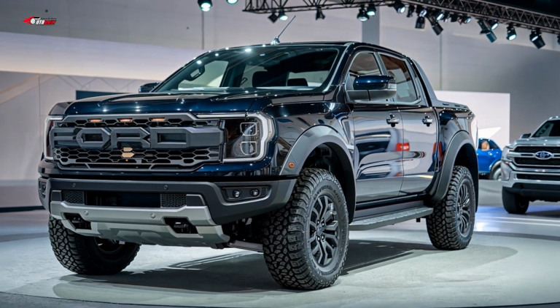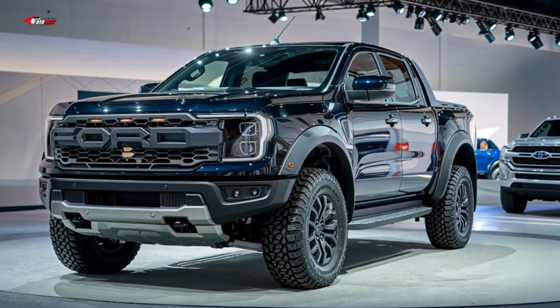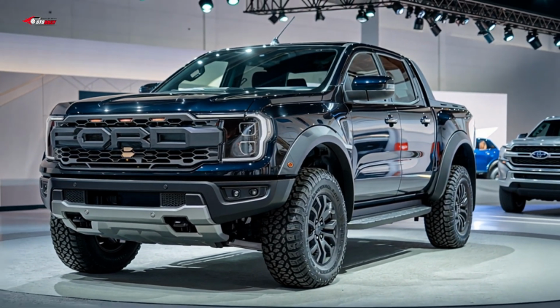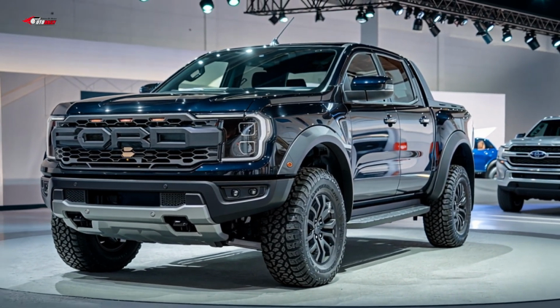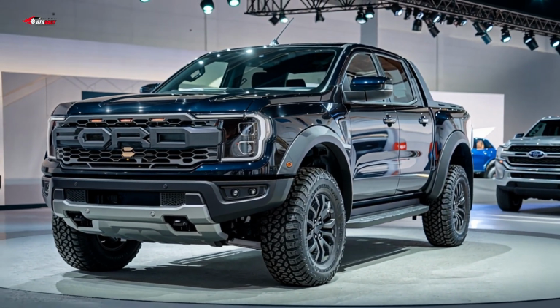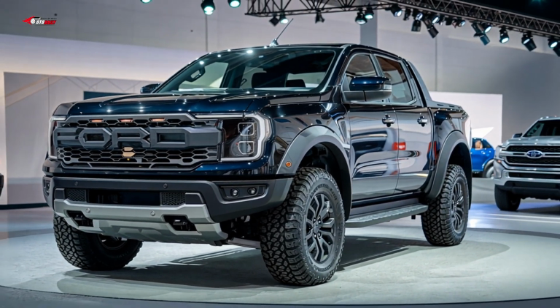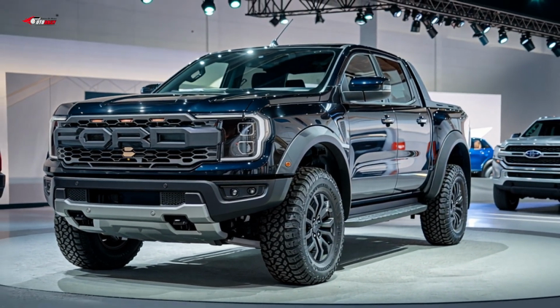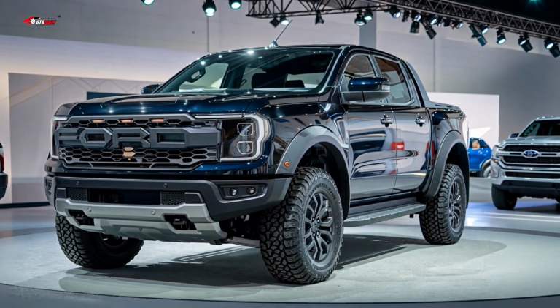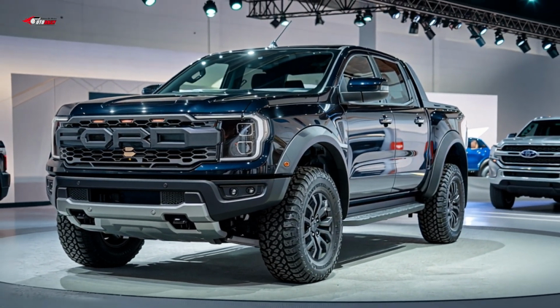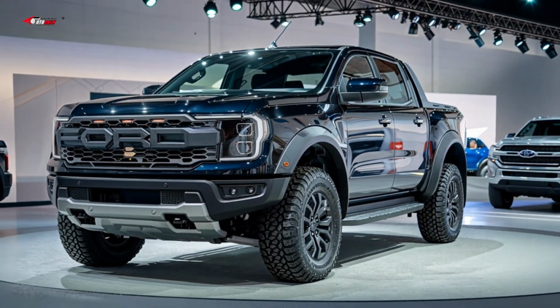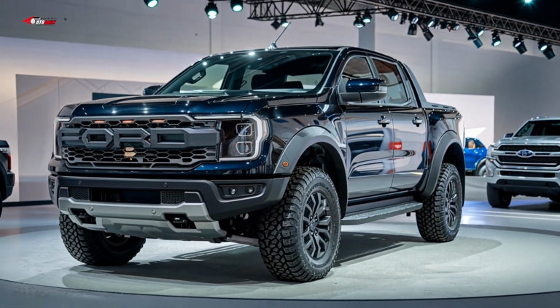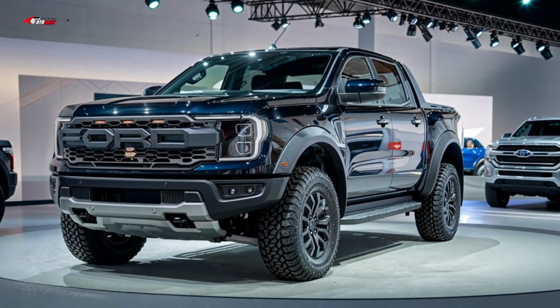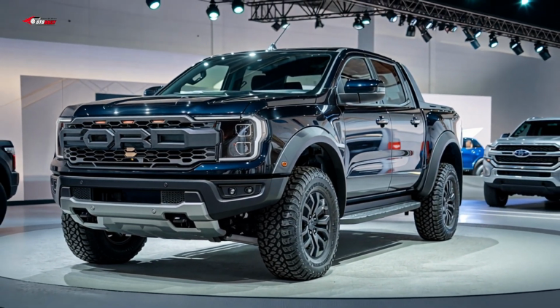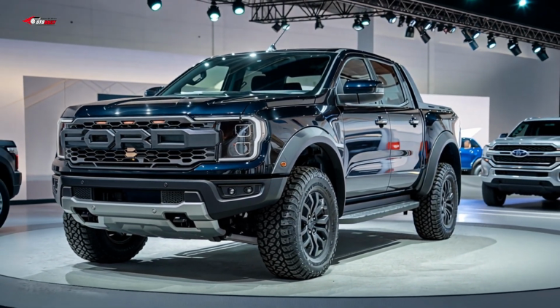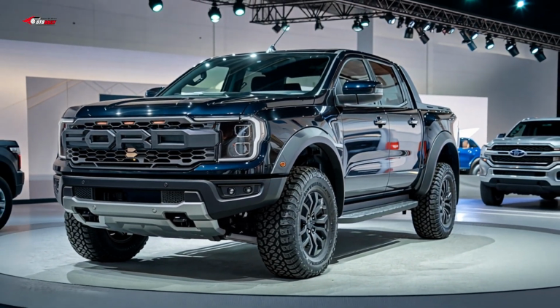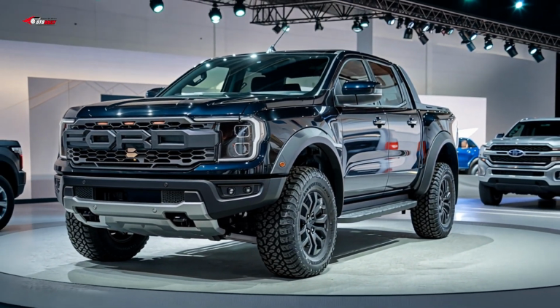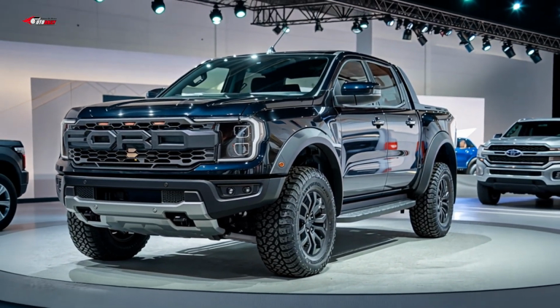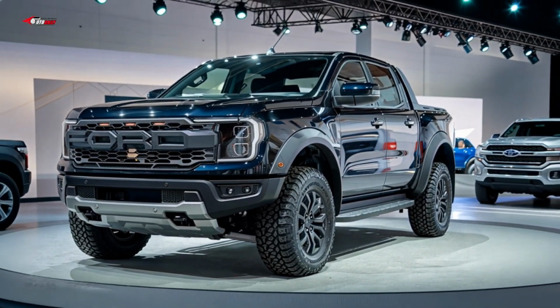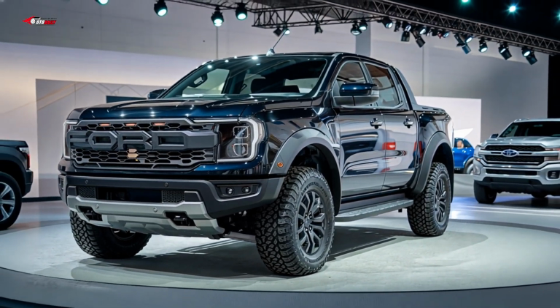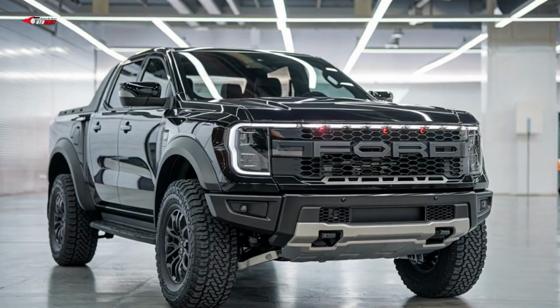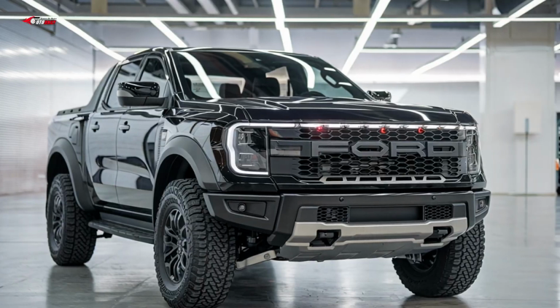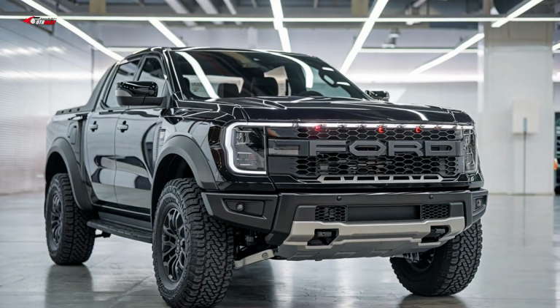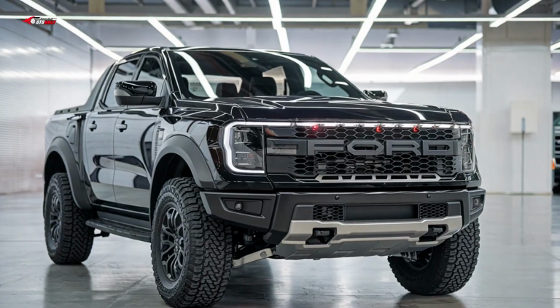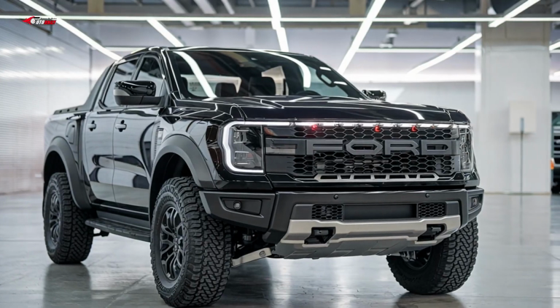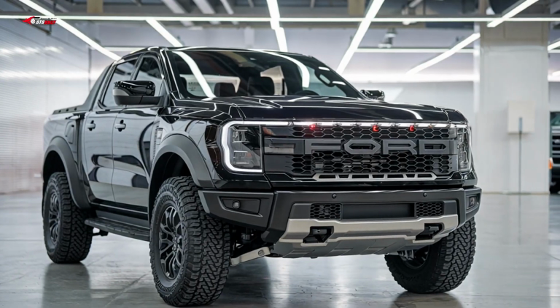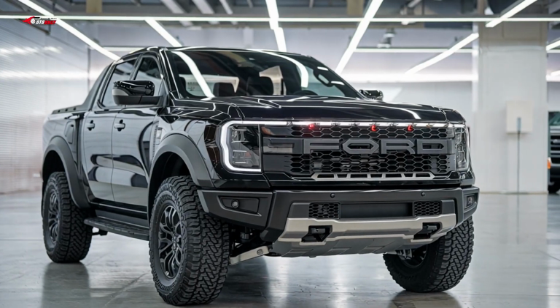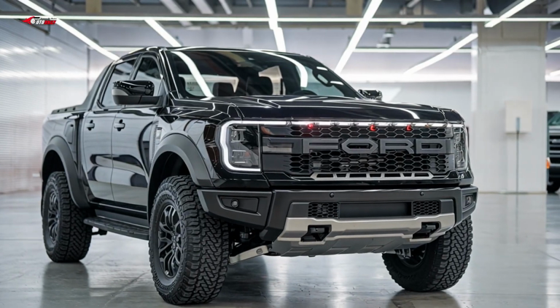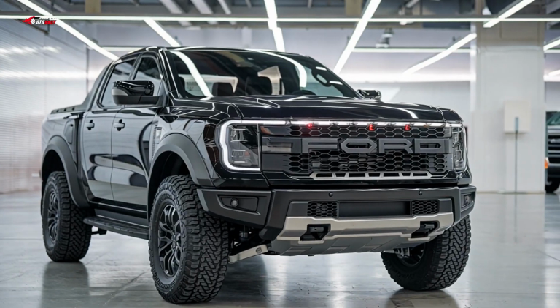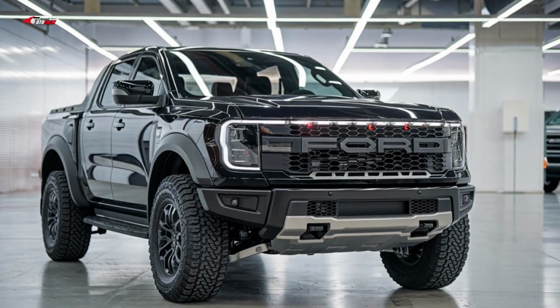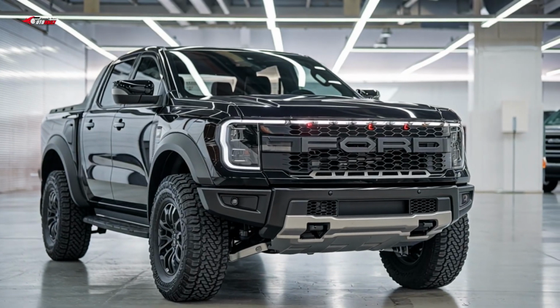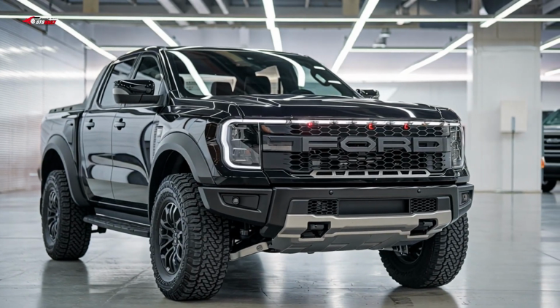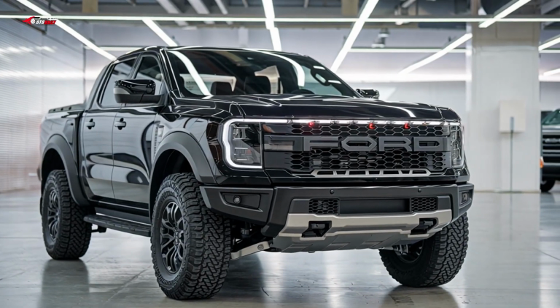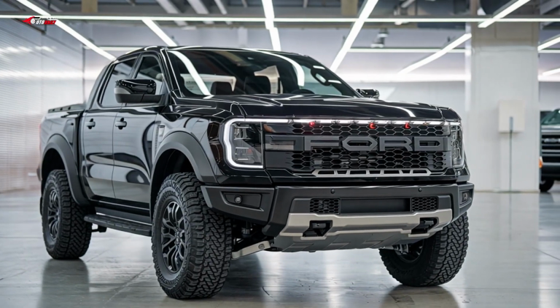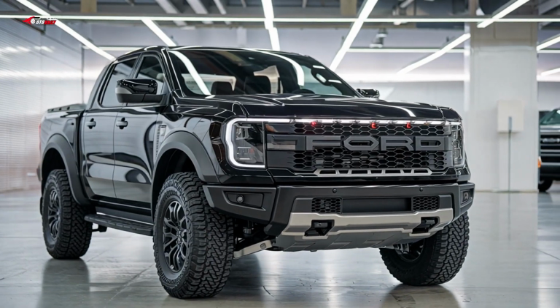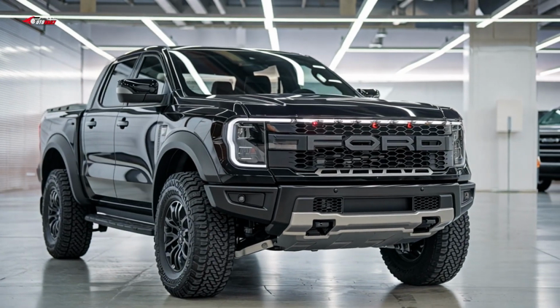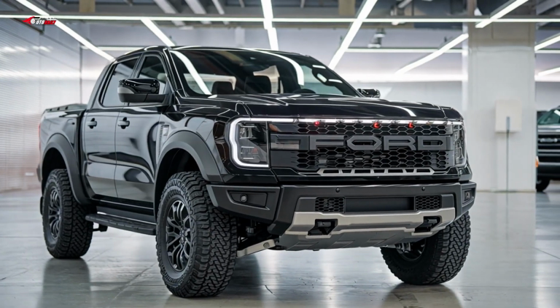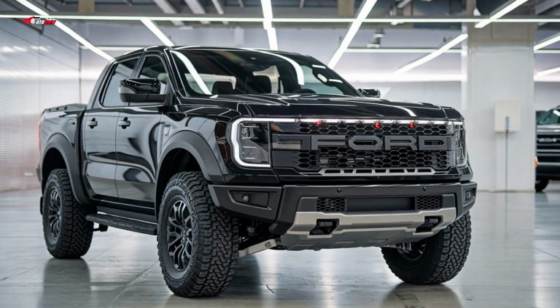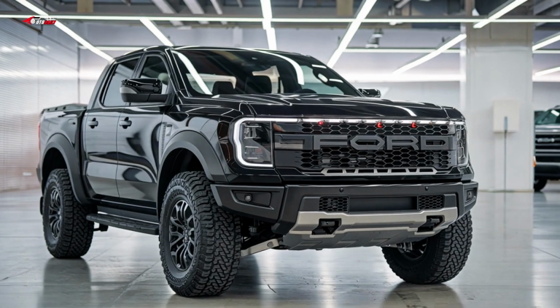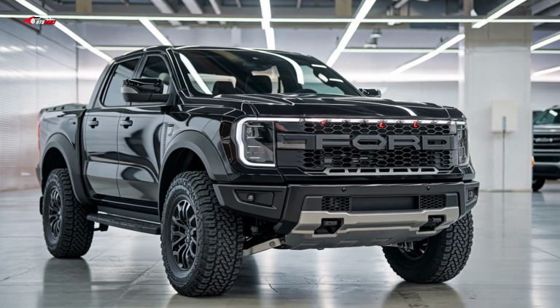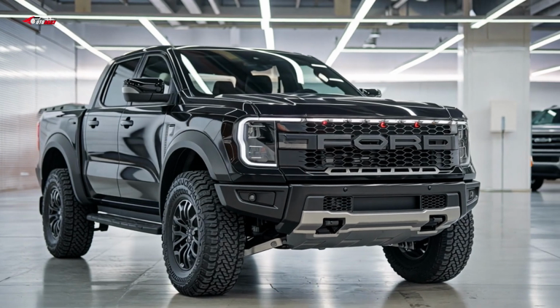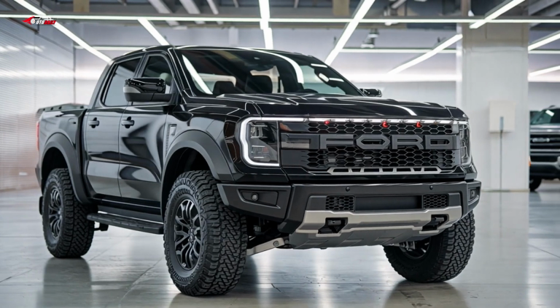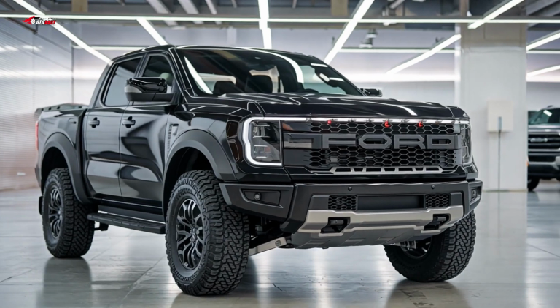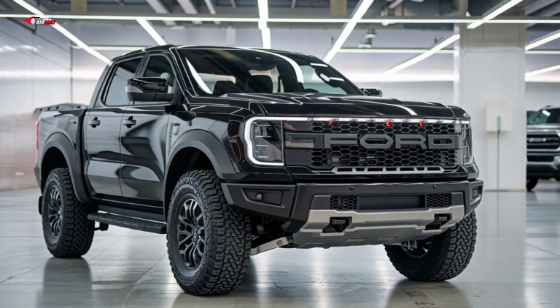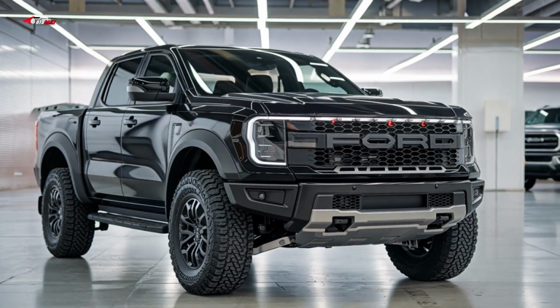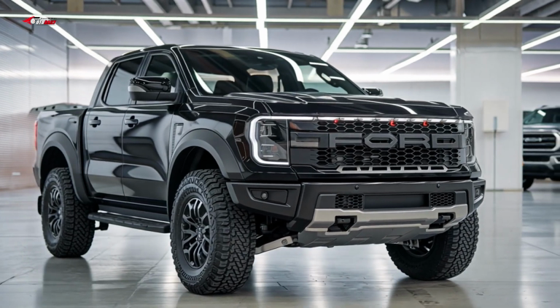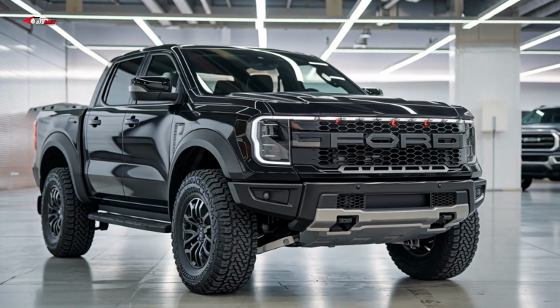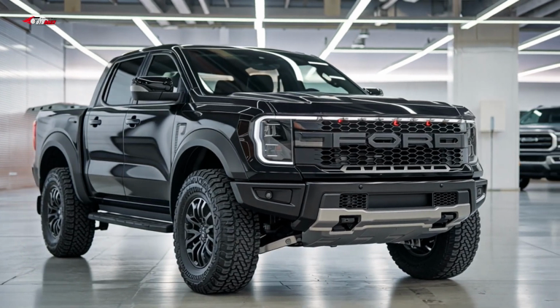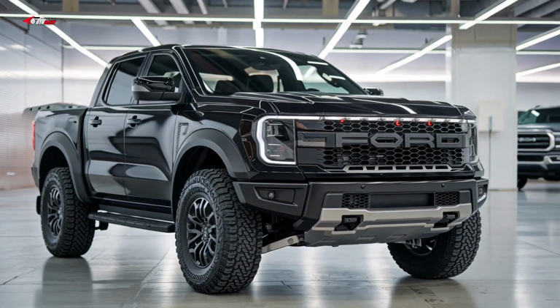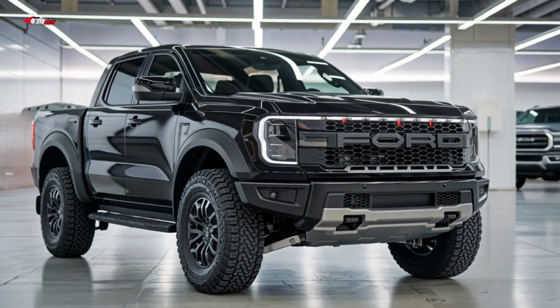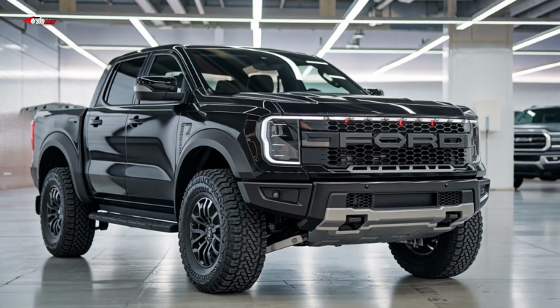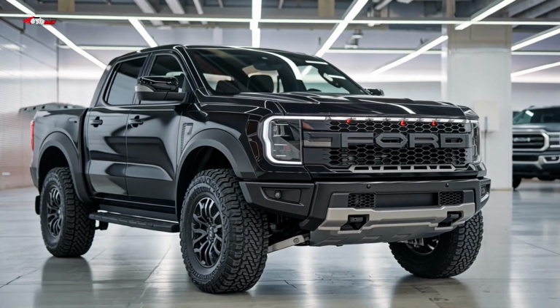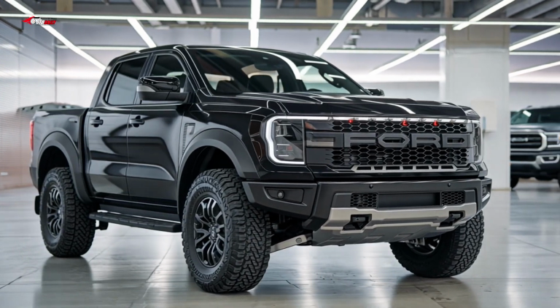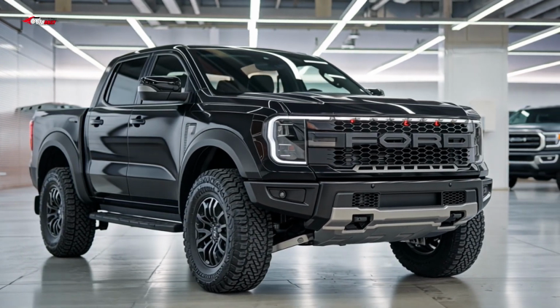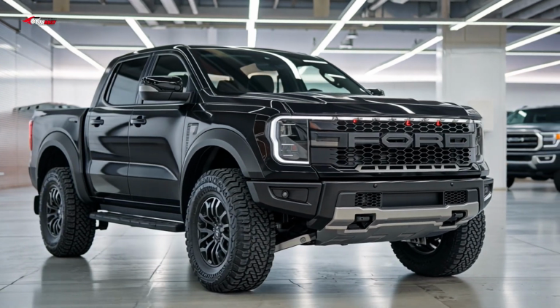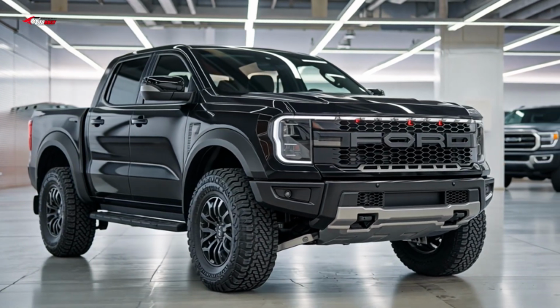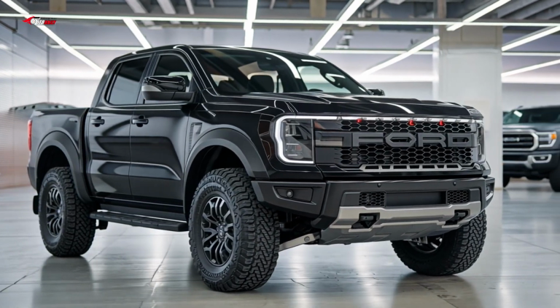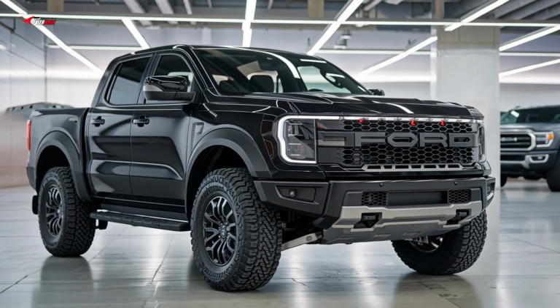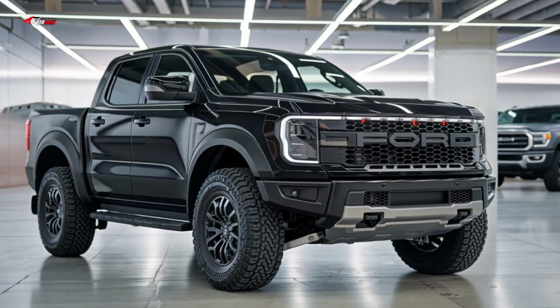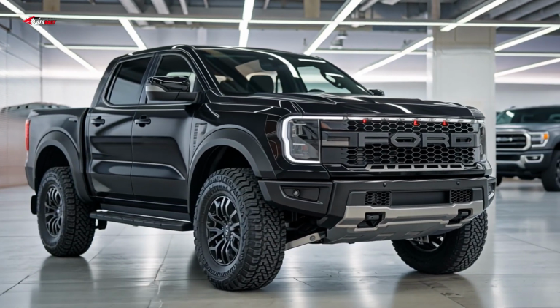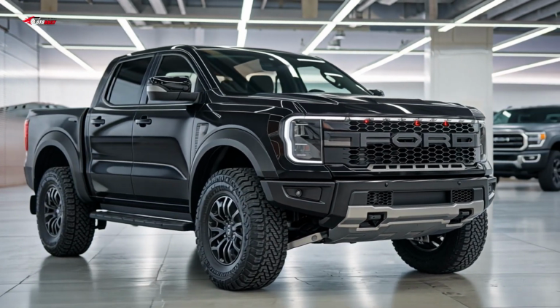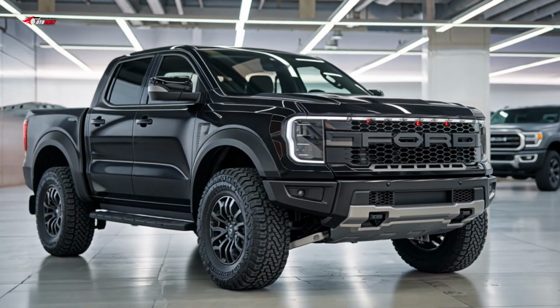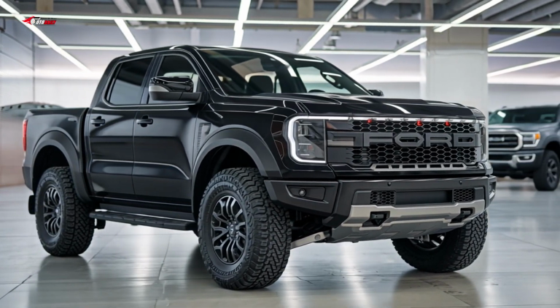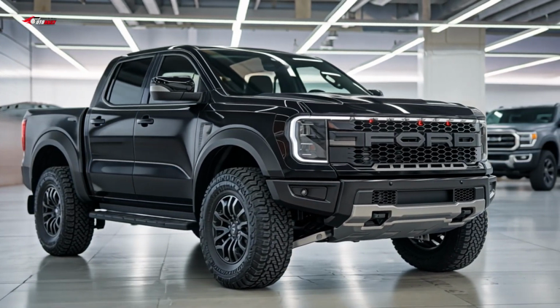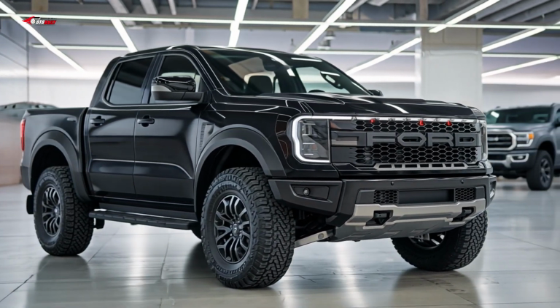The 2026 Ford Ranger Raptor North Edition has been teased for the first time, giving us our first glimpse of the truck.